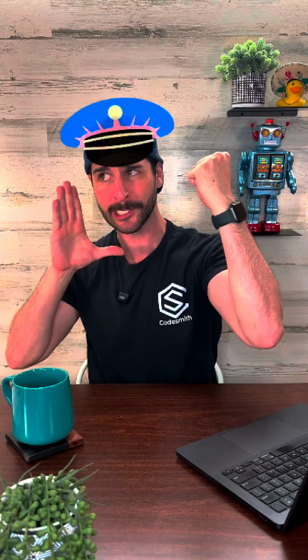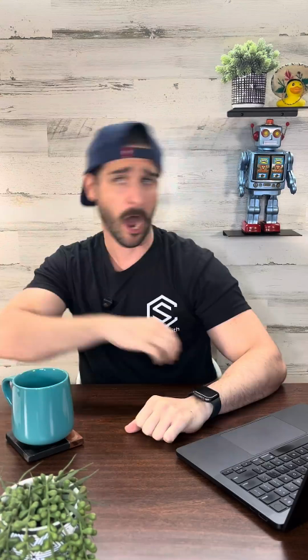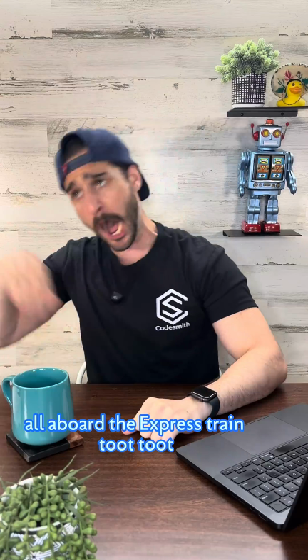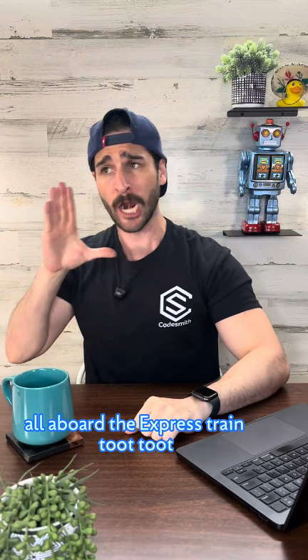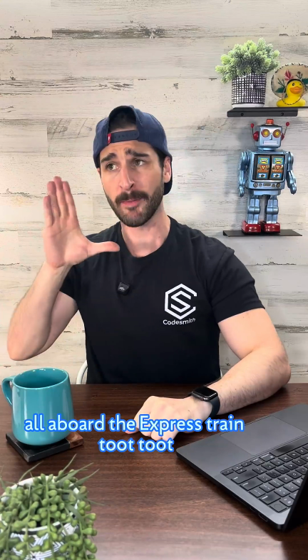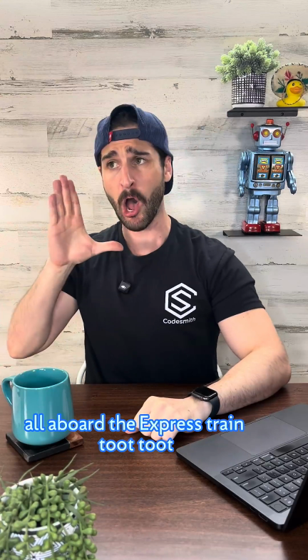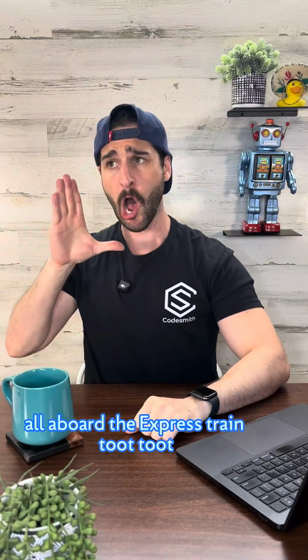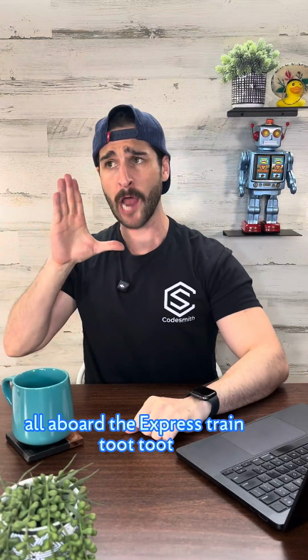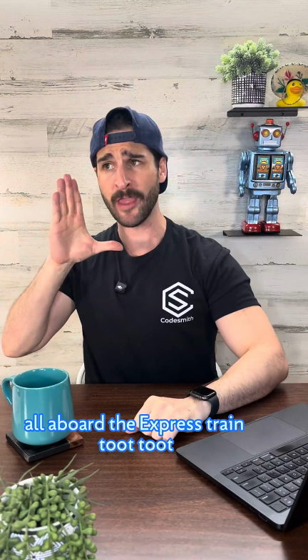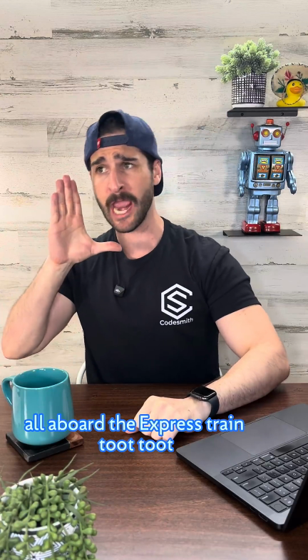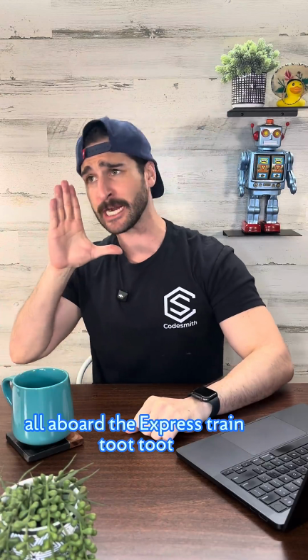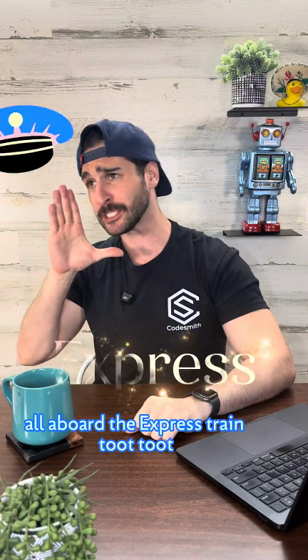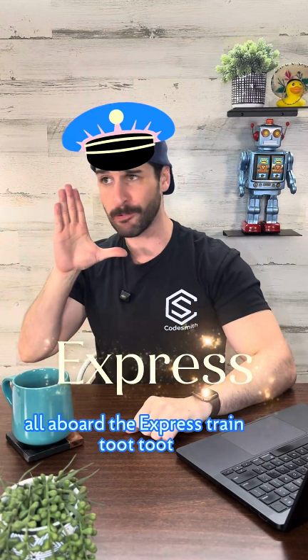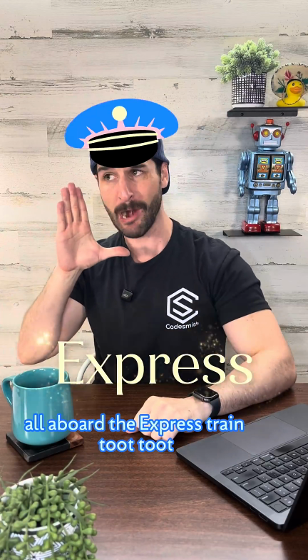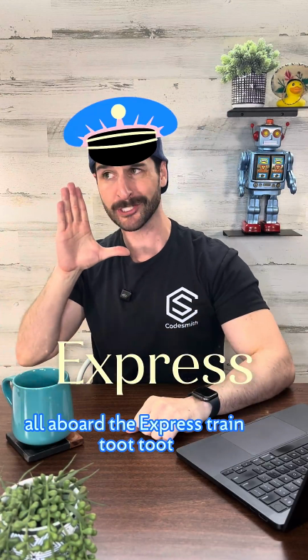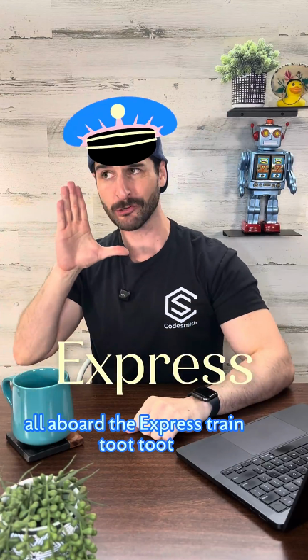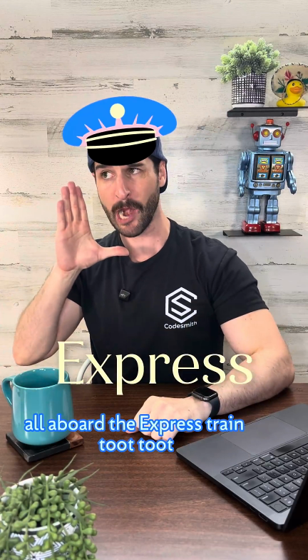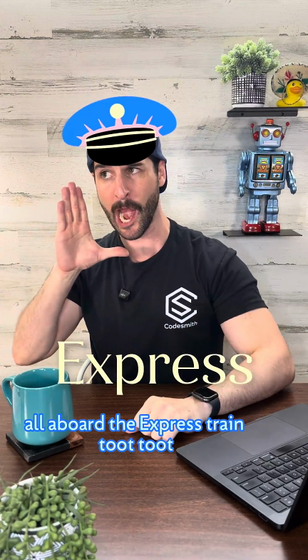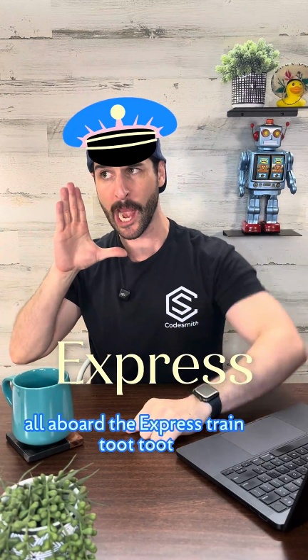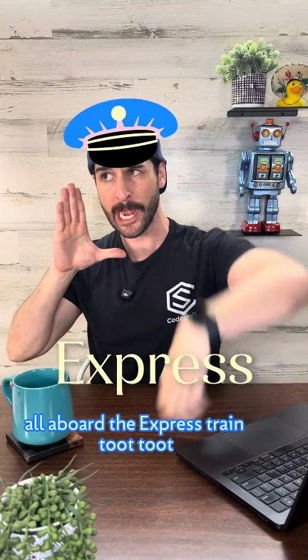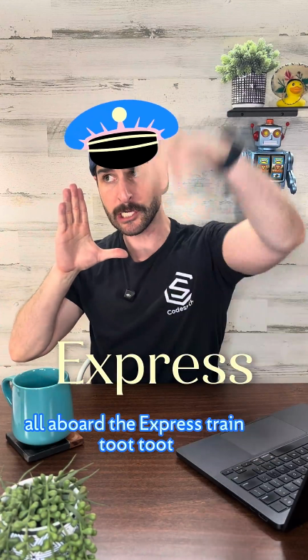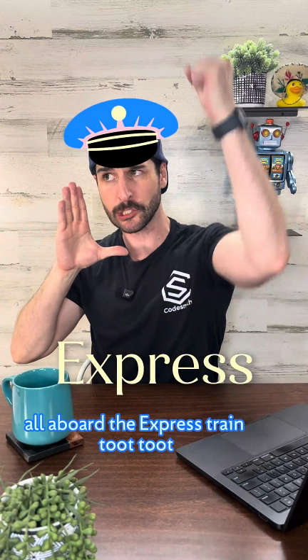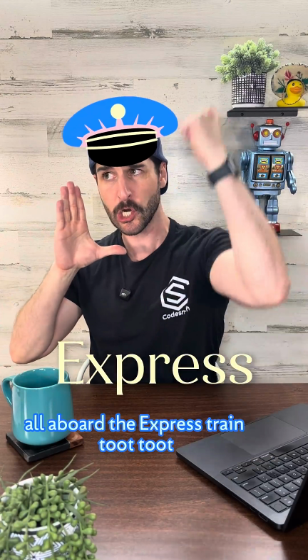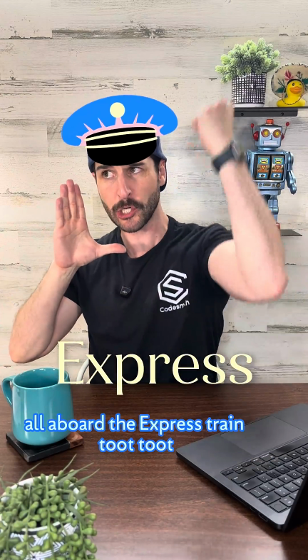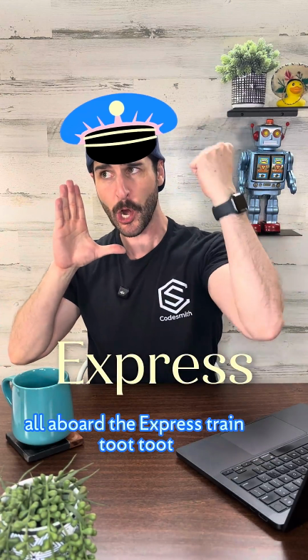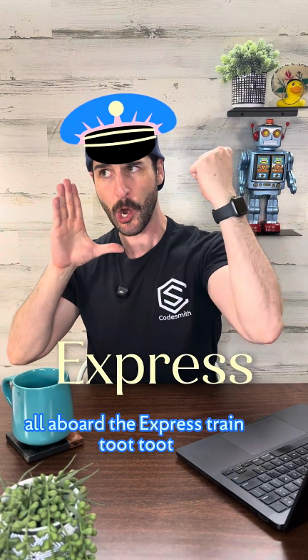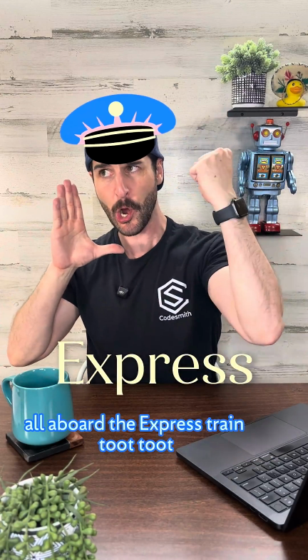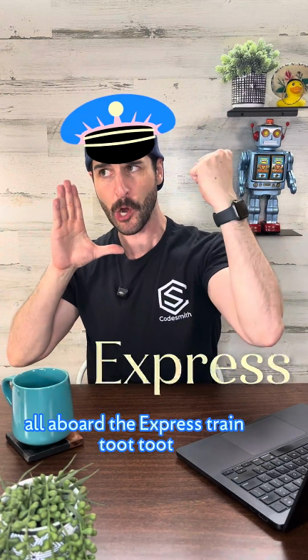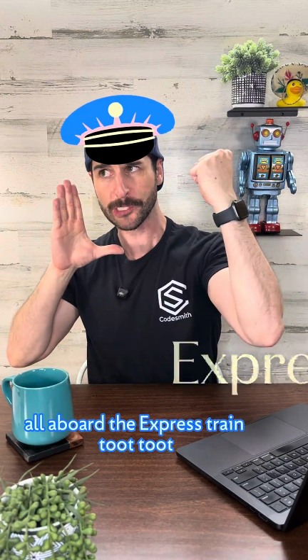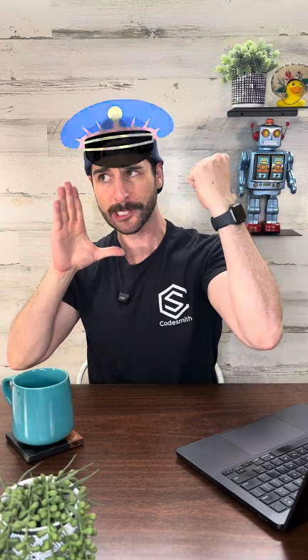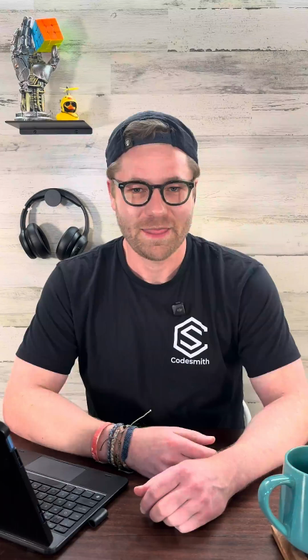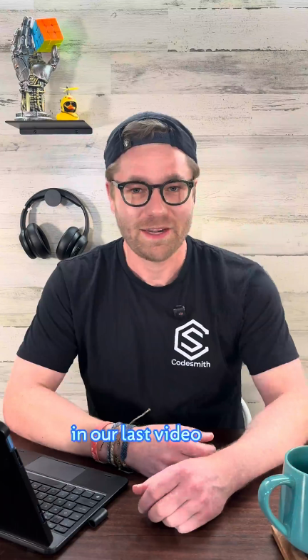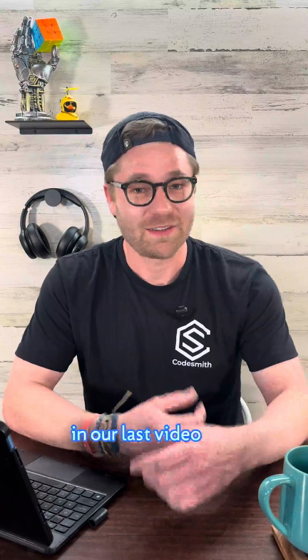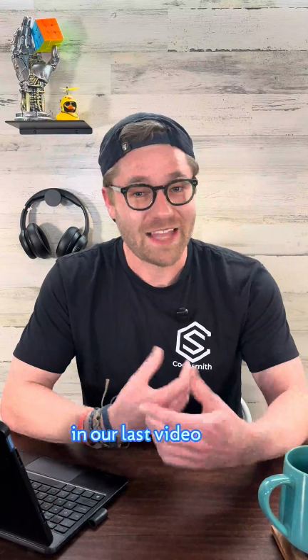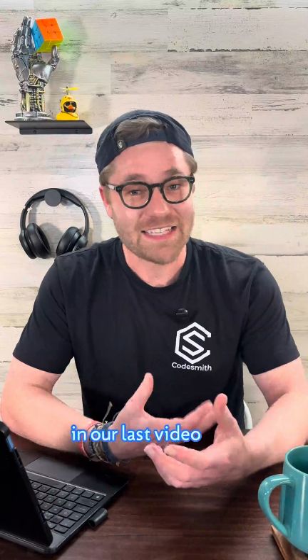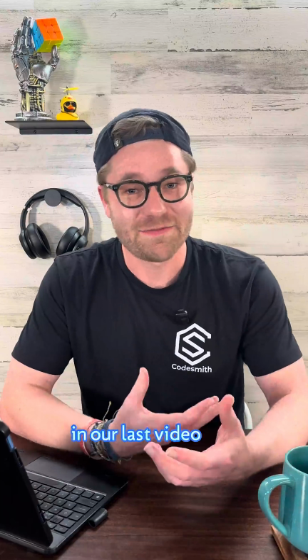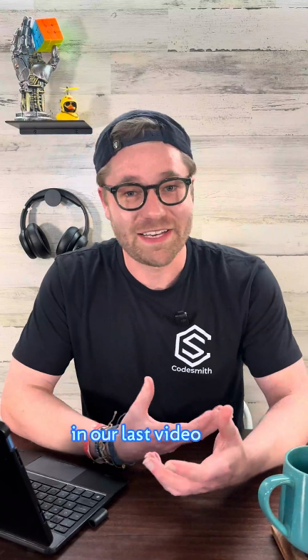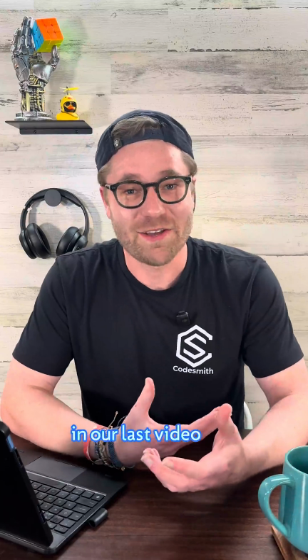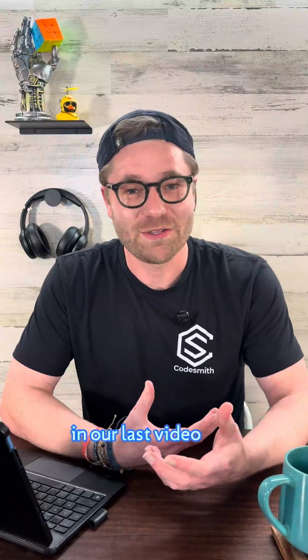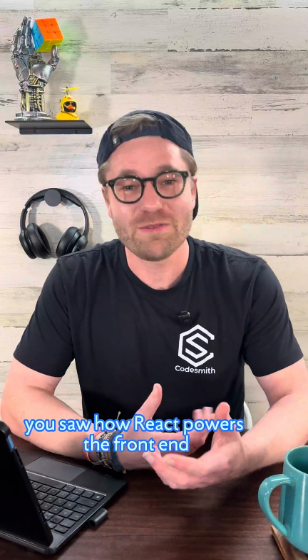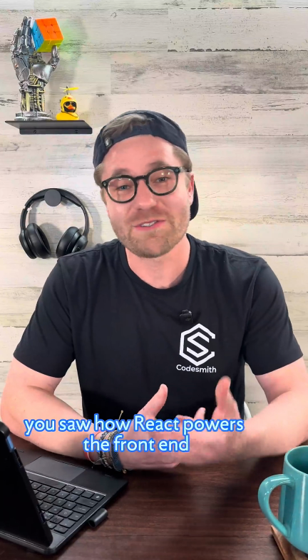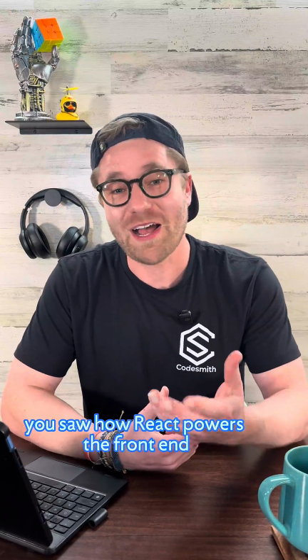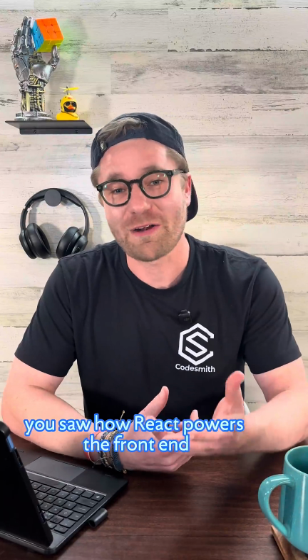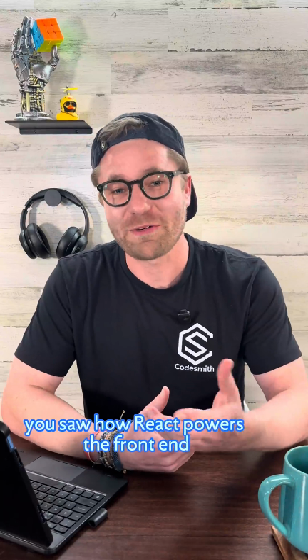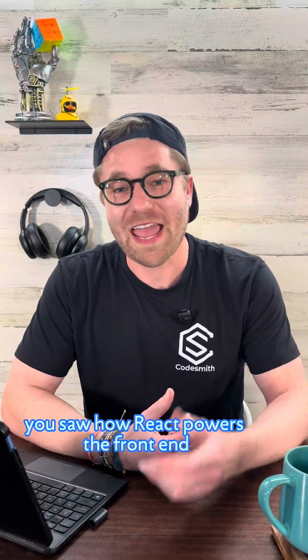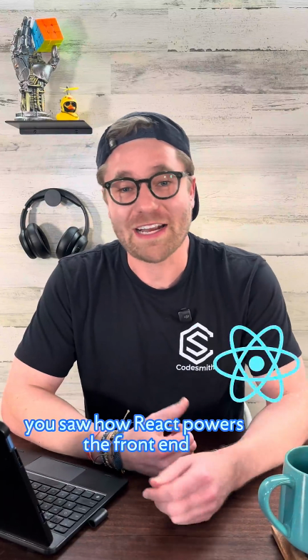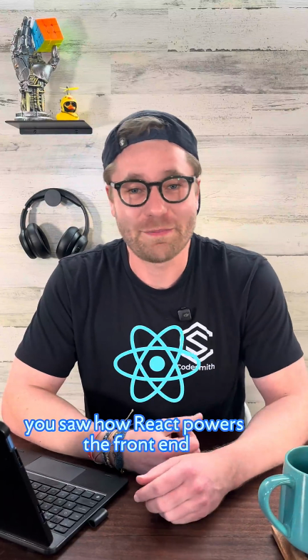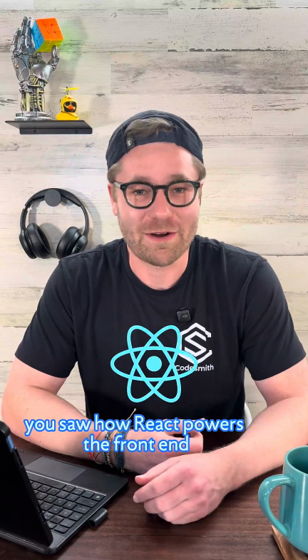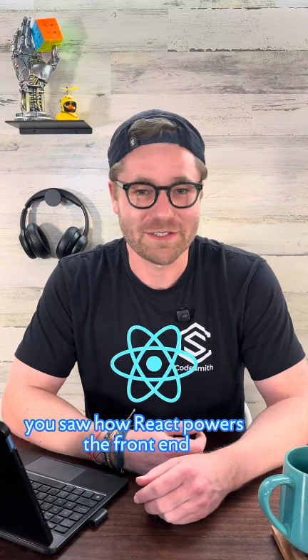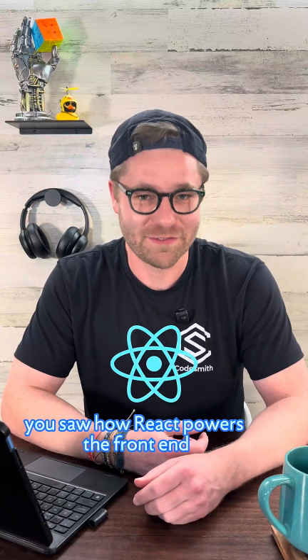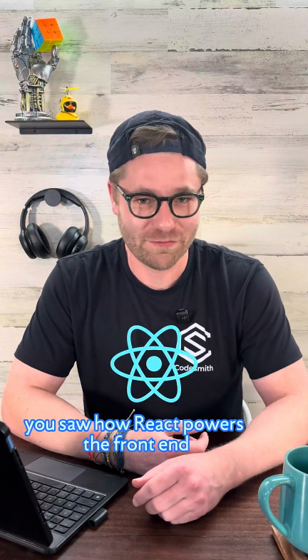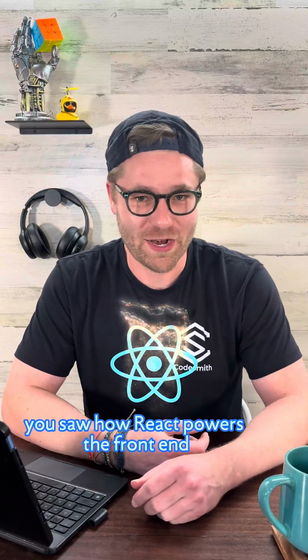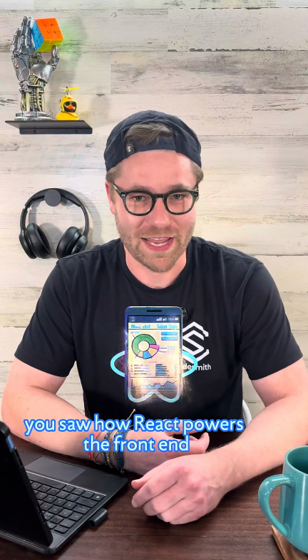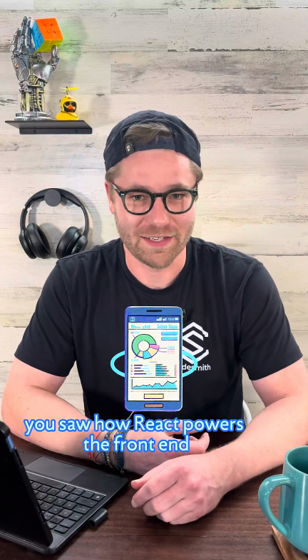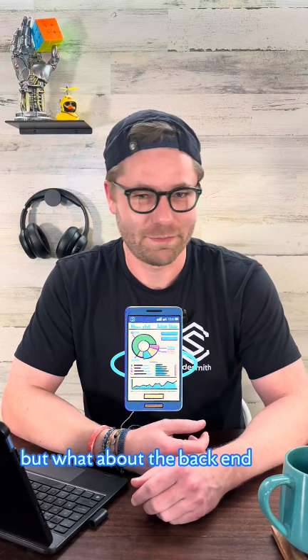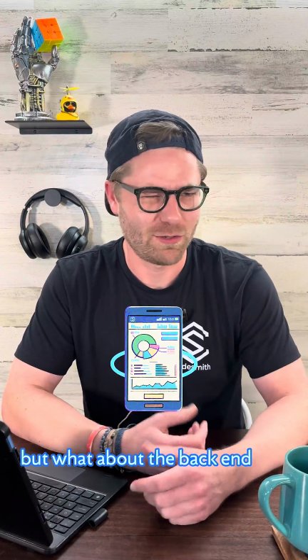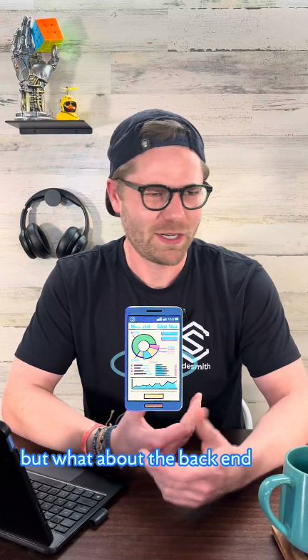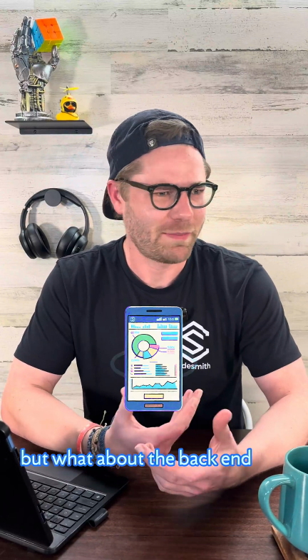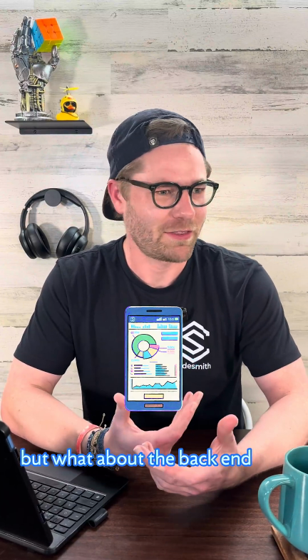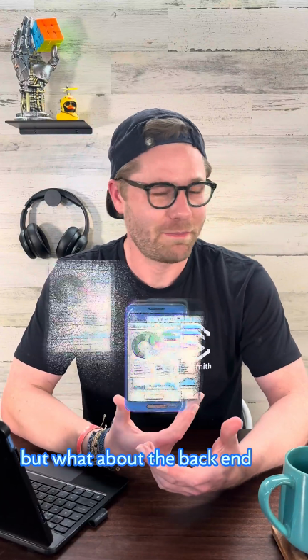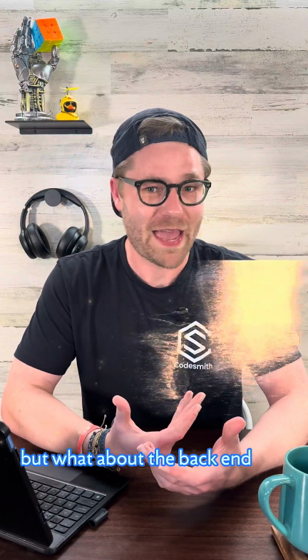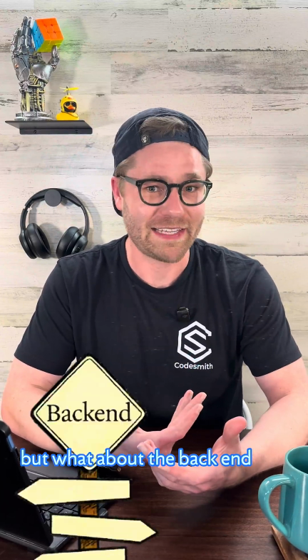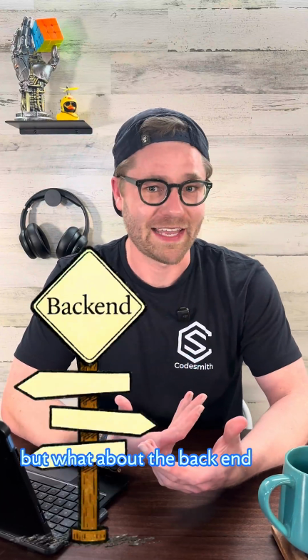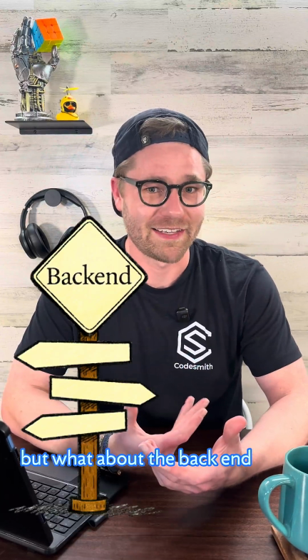All aboard the Express train! Toot toot! In our last video, you saw how React powers the front-end, but what about the back-end?